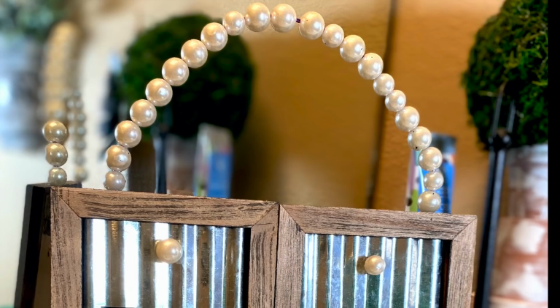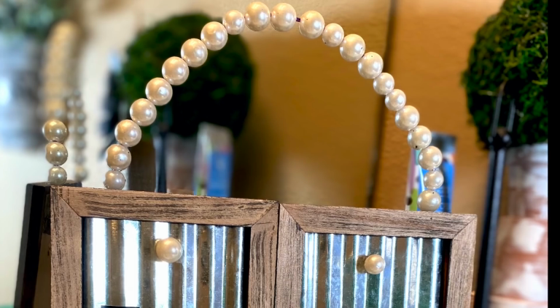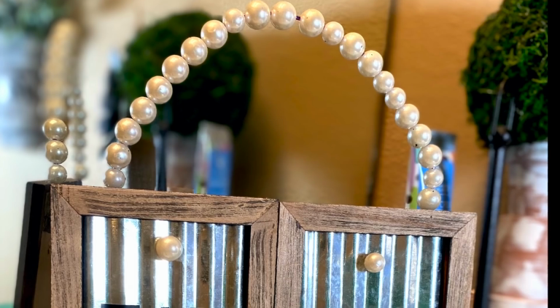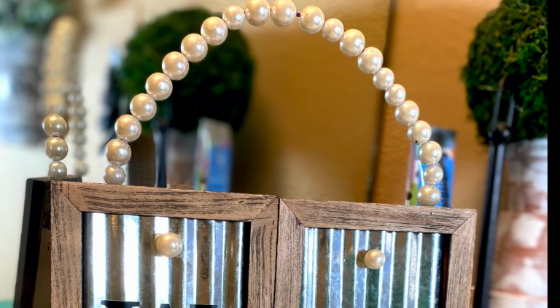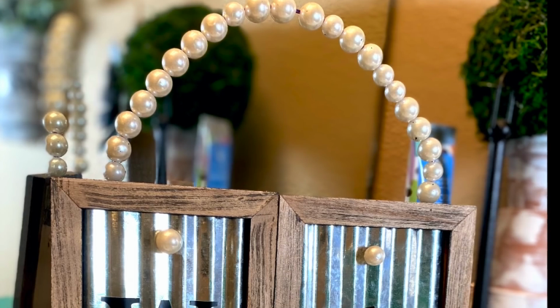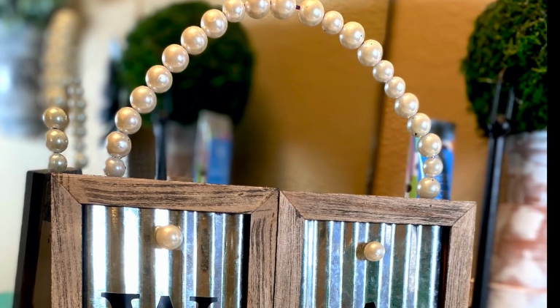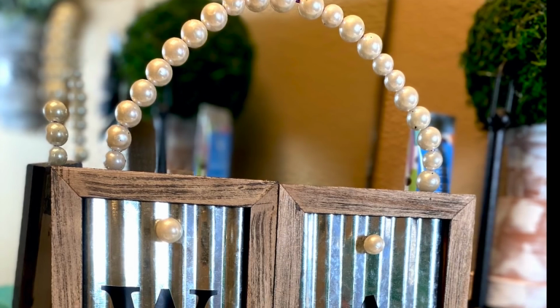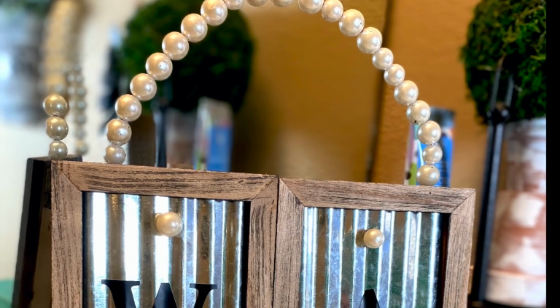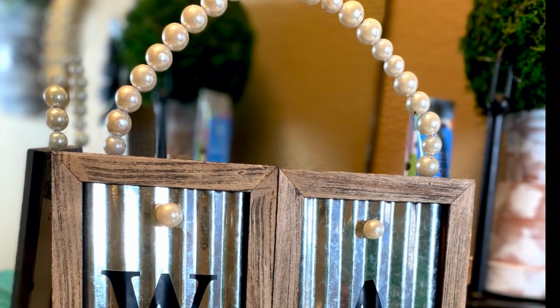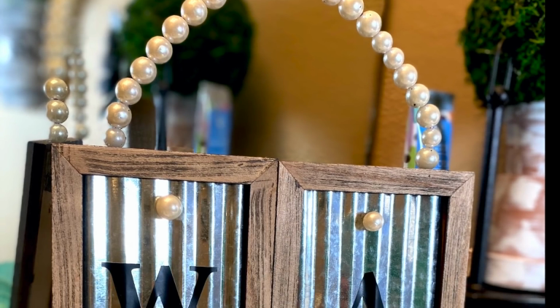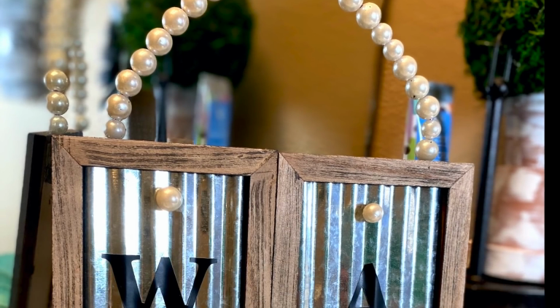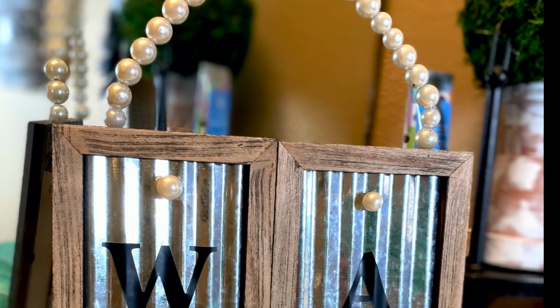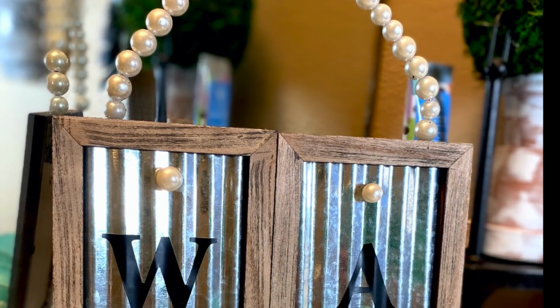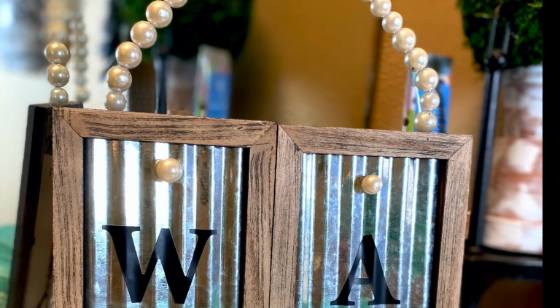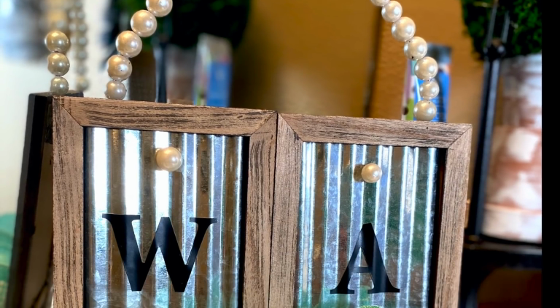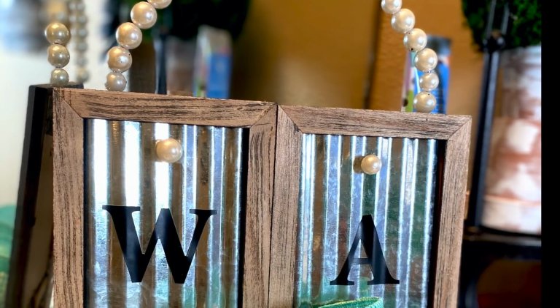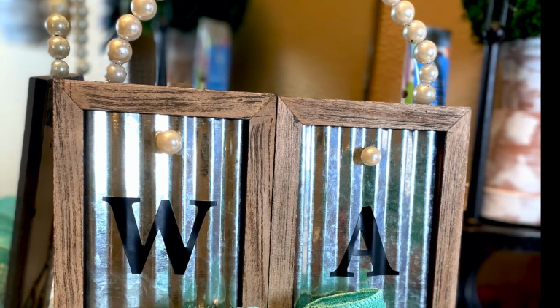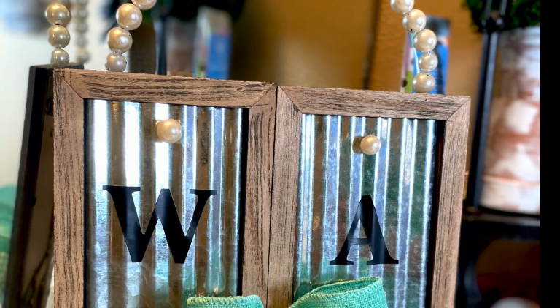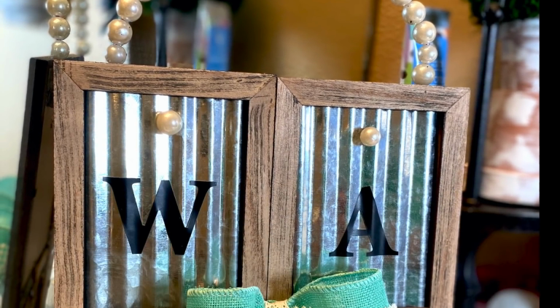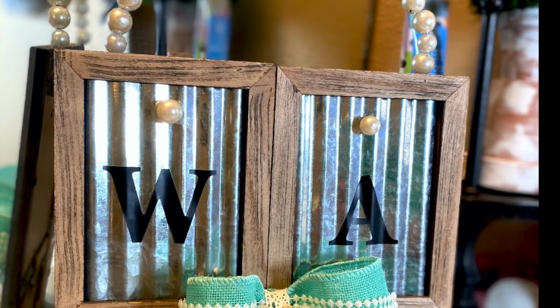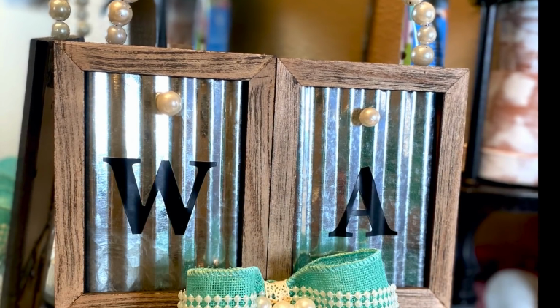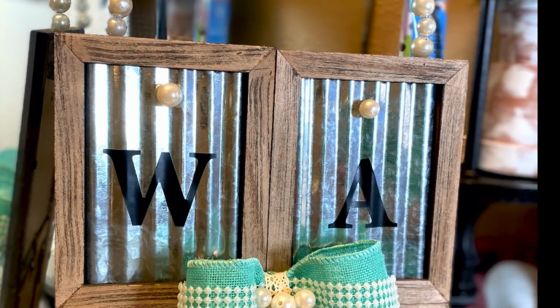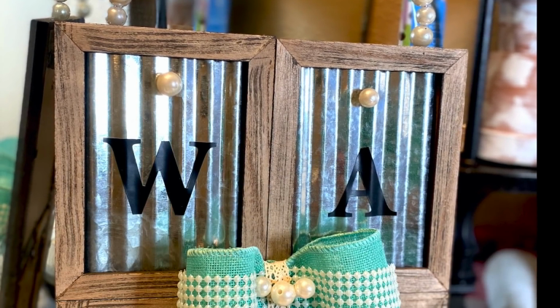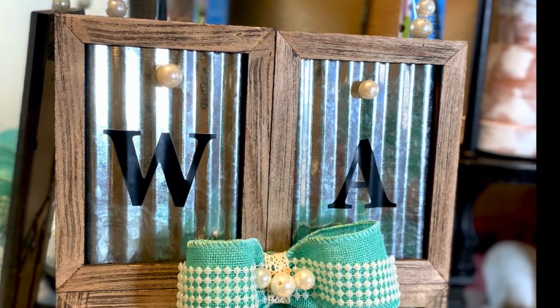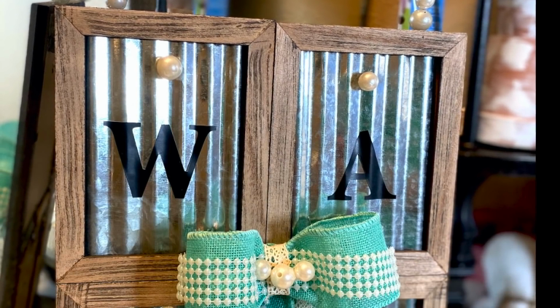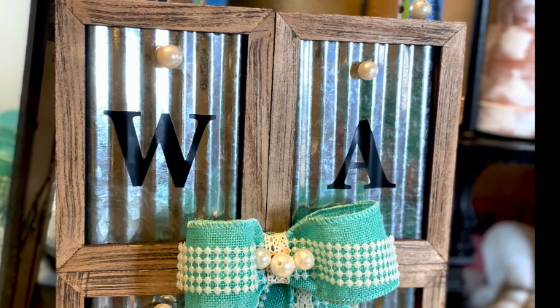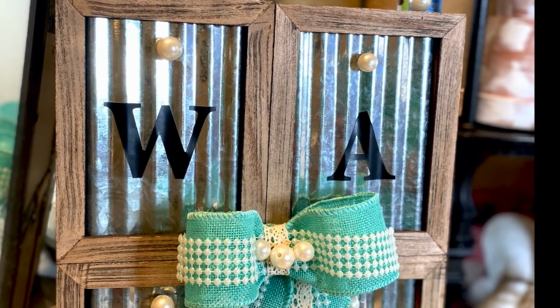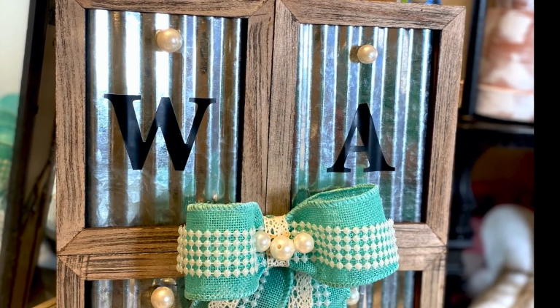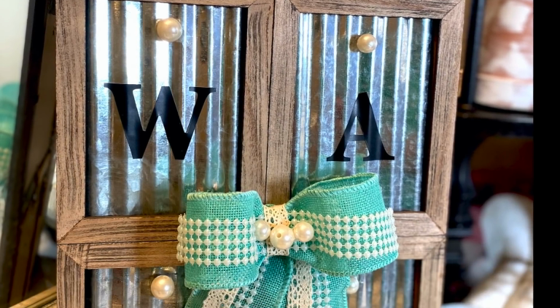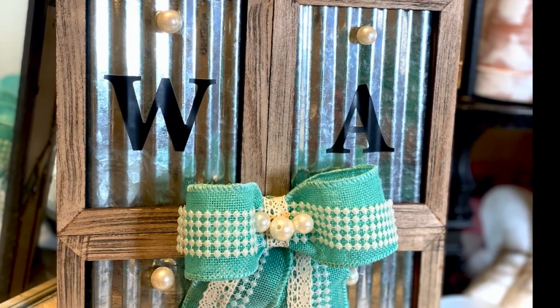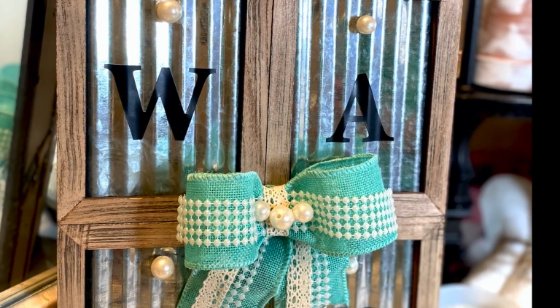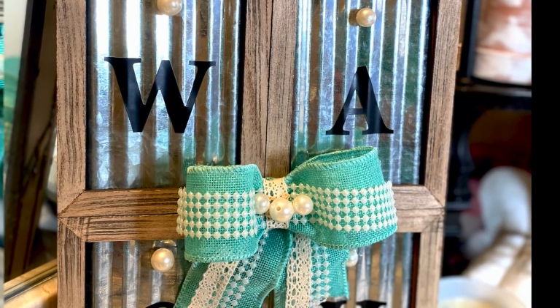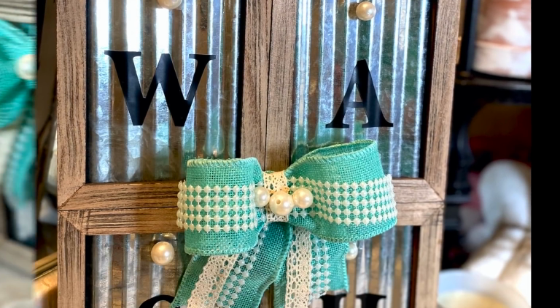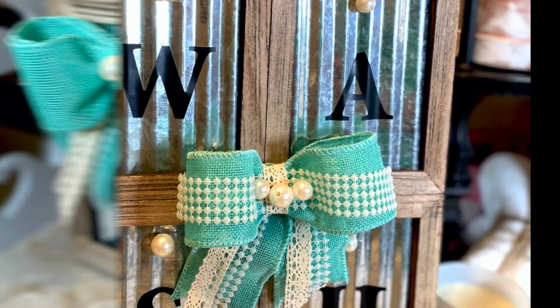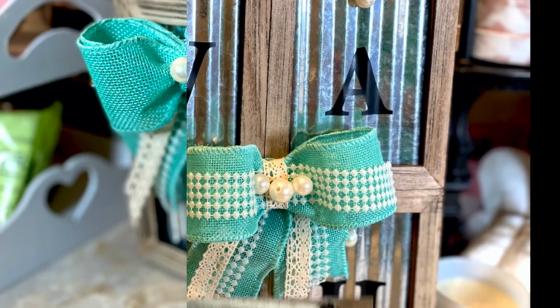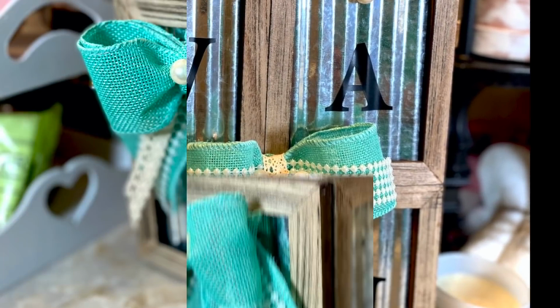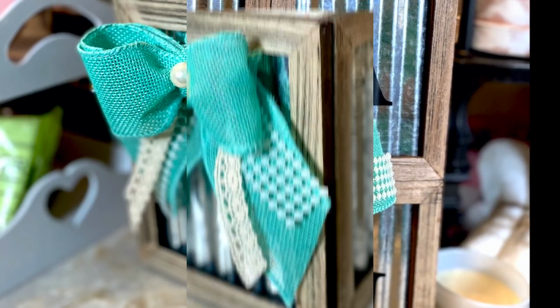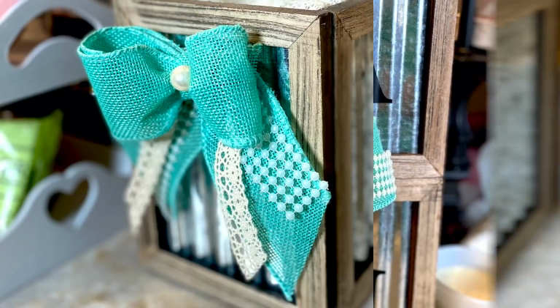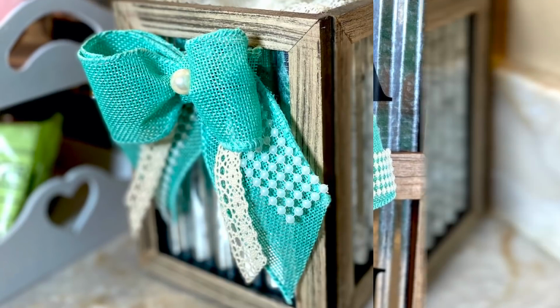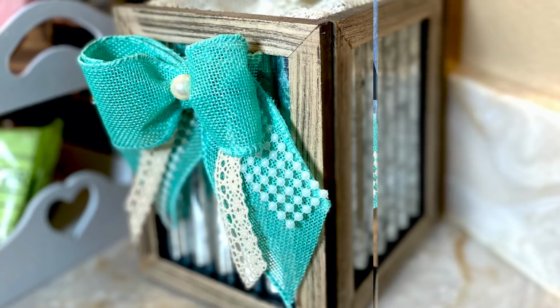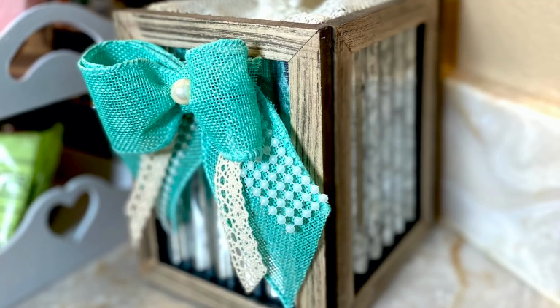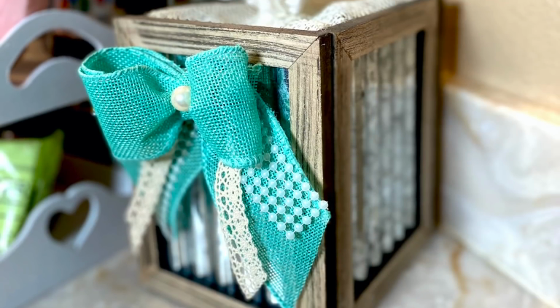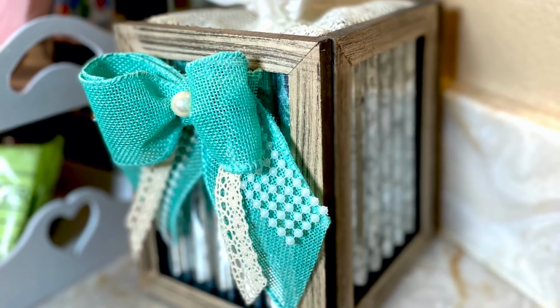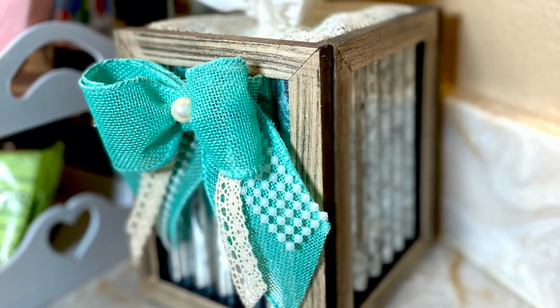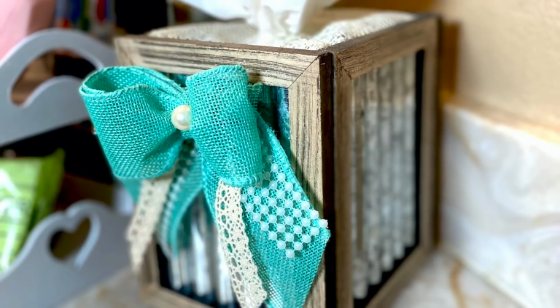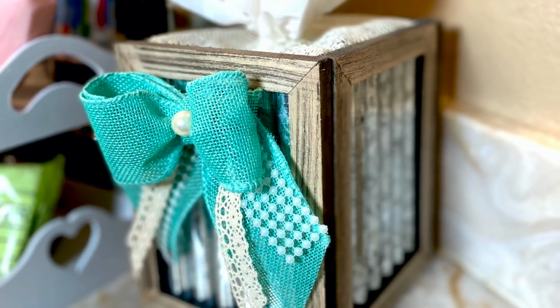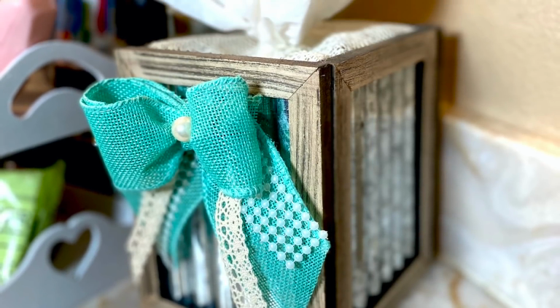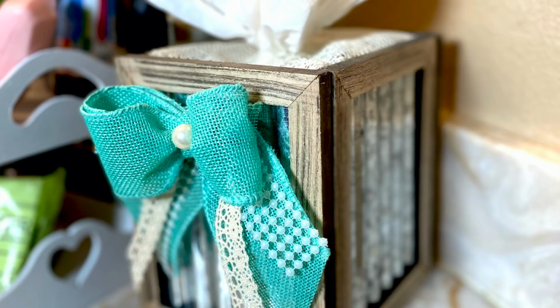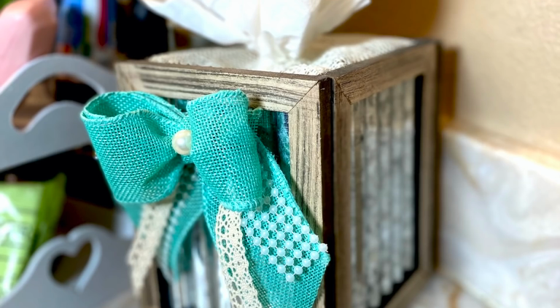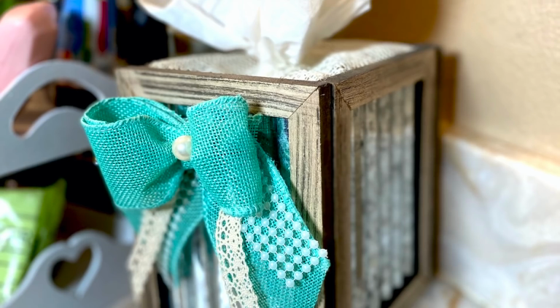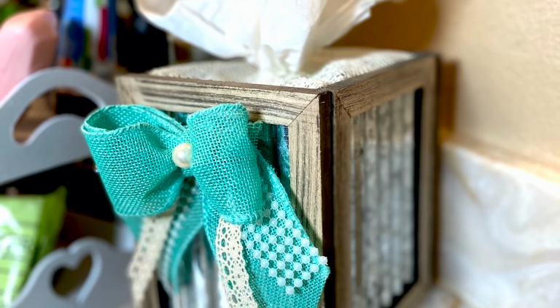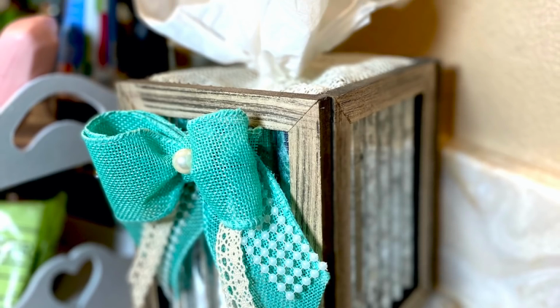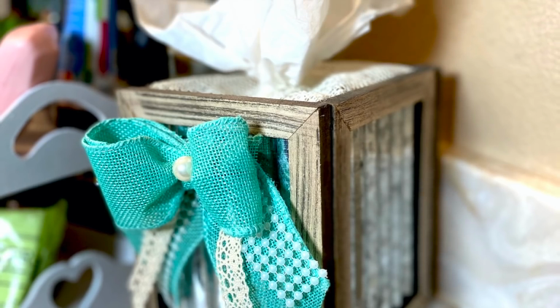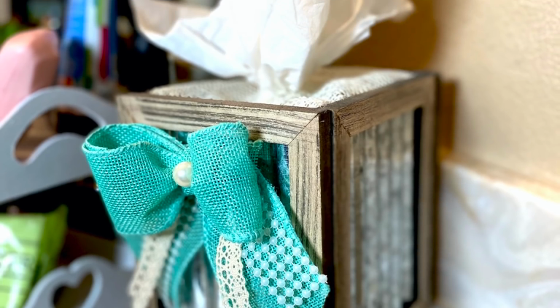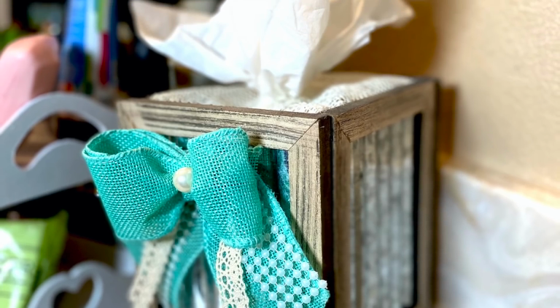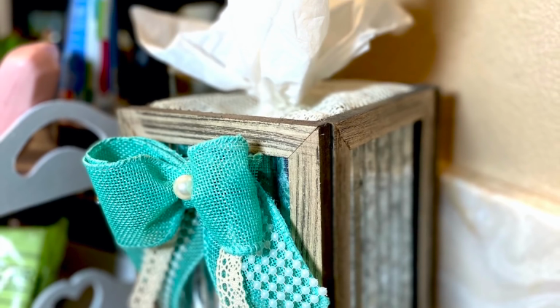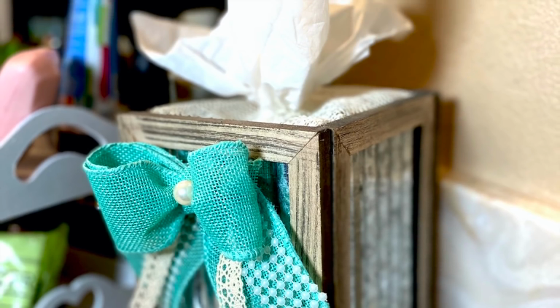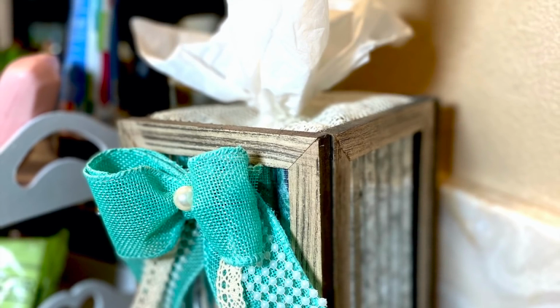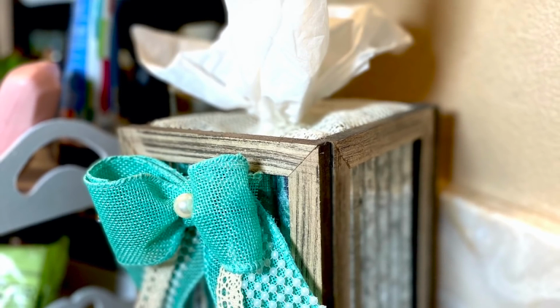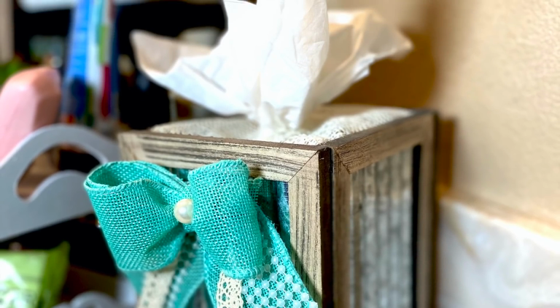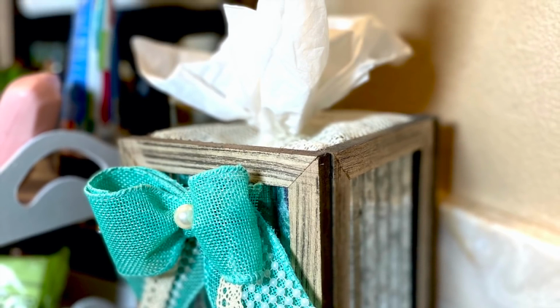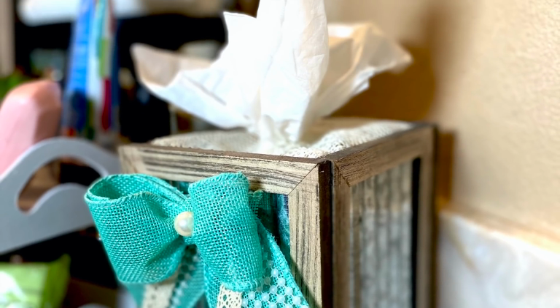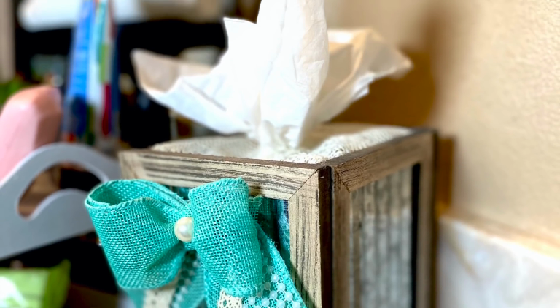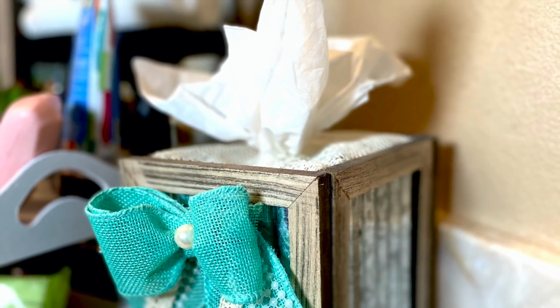Hi everyone! Today I'm going to be creating these Dollar Tree Shabby Chic Bathroom Decor. Coming up!